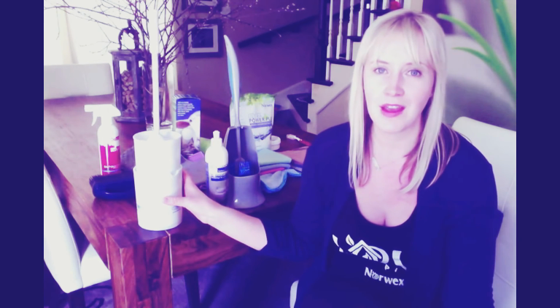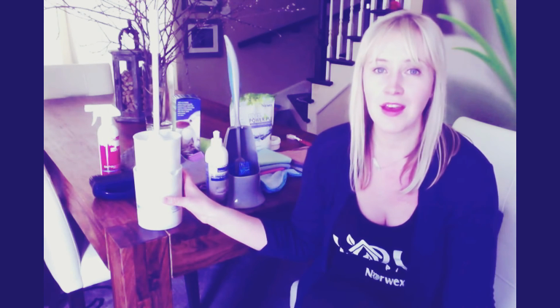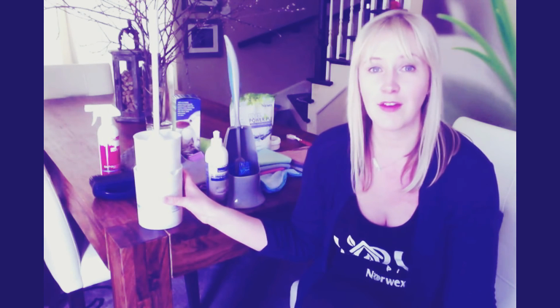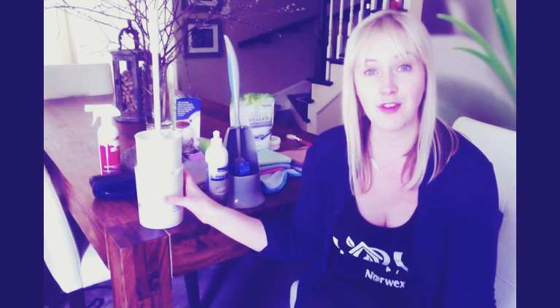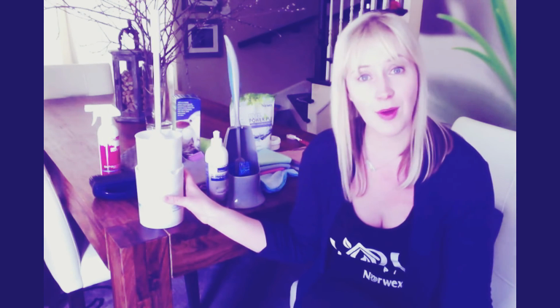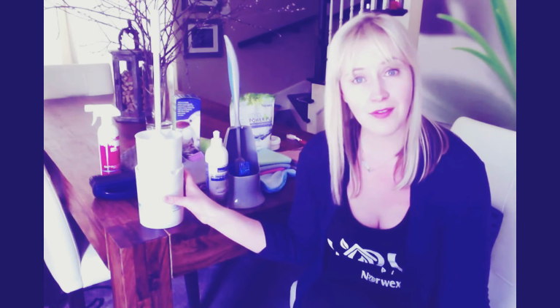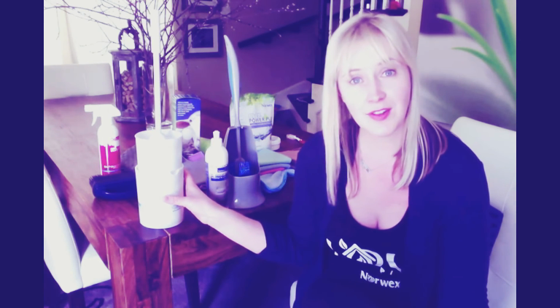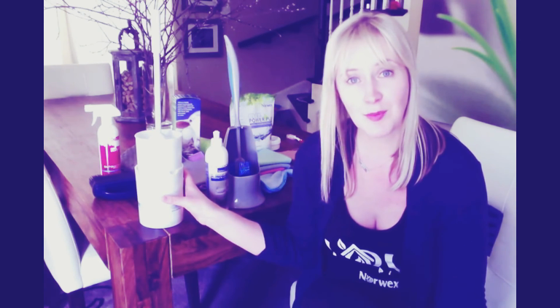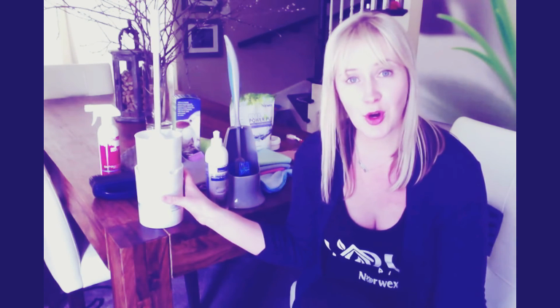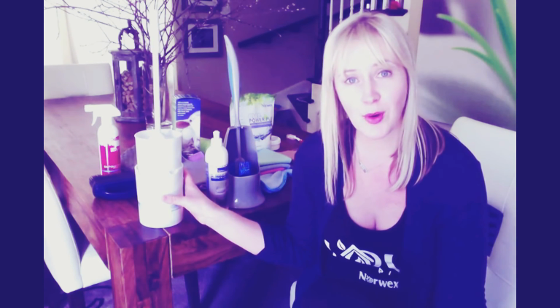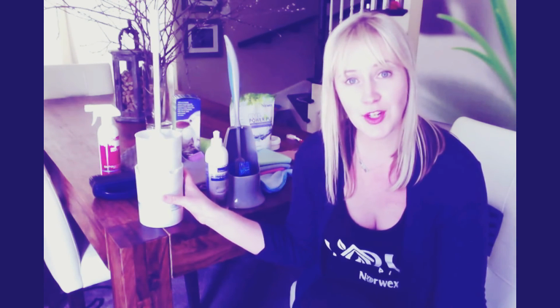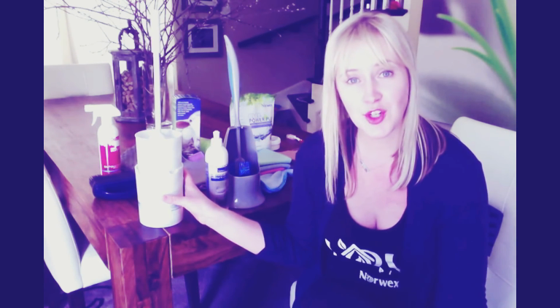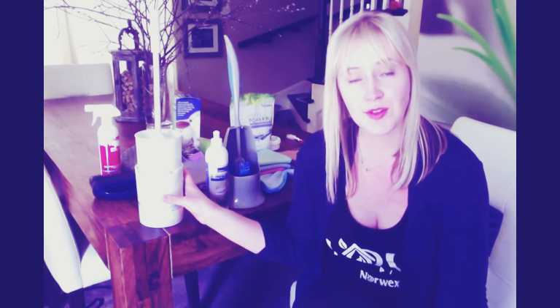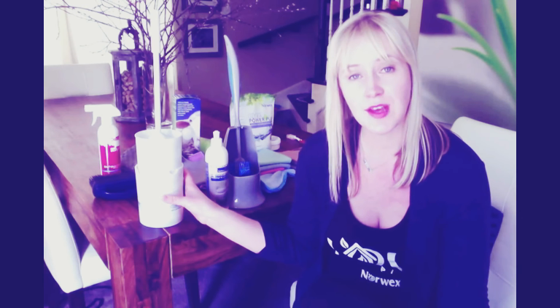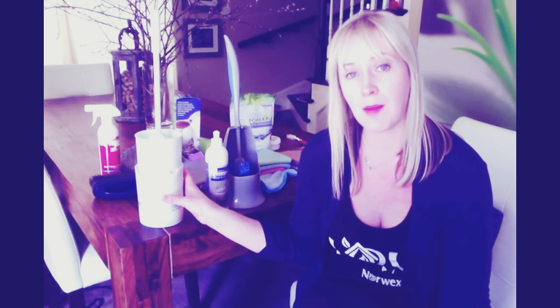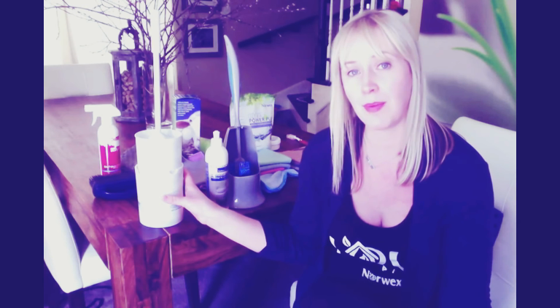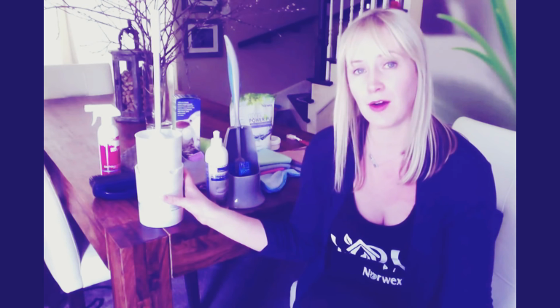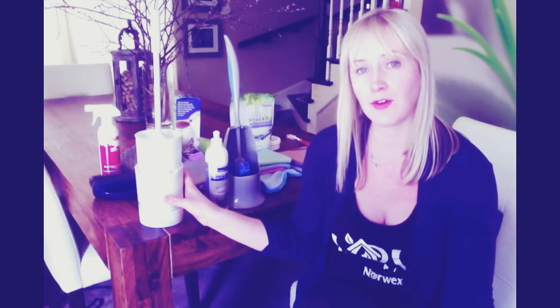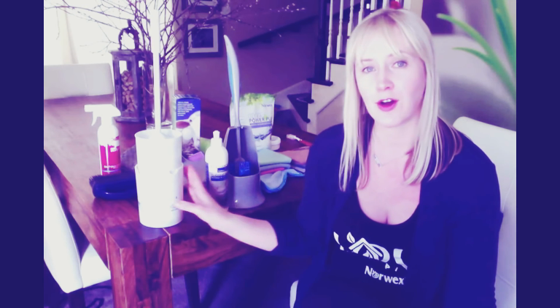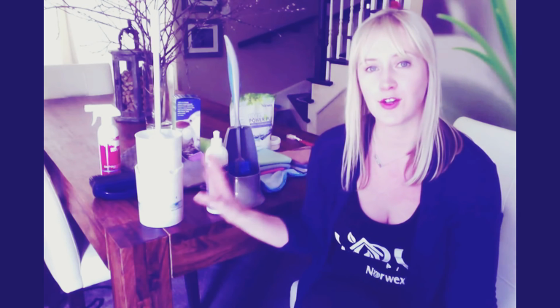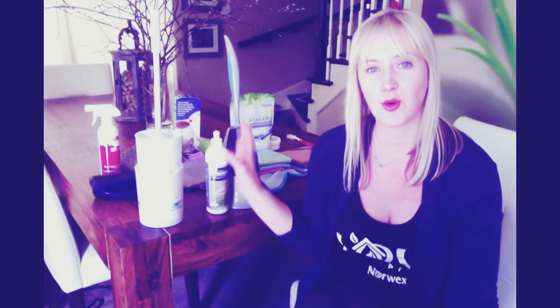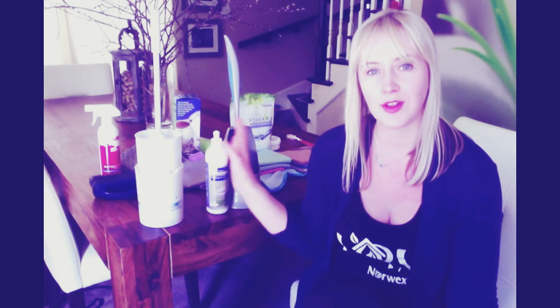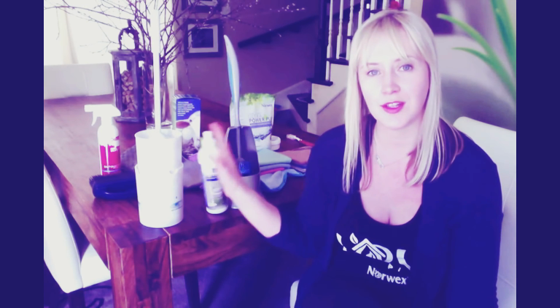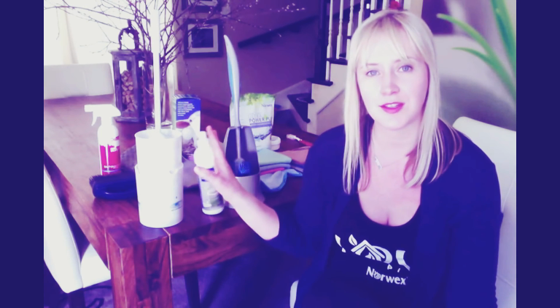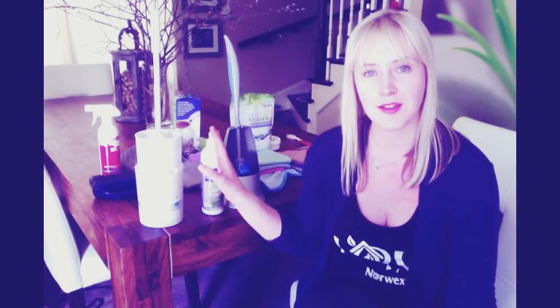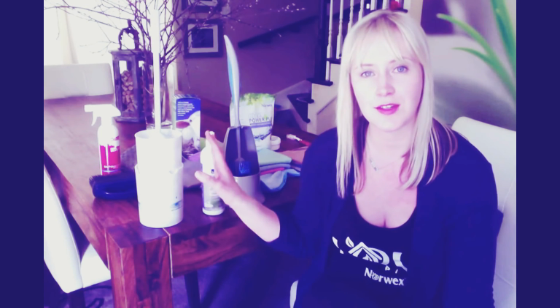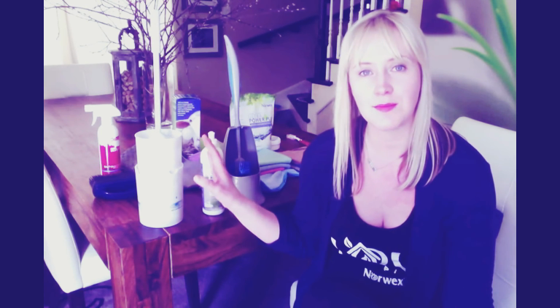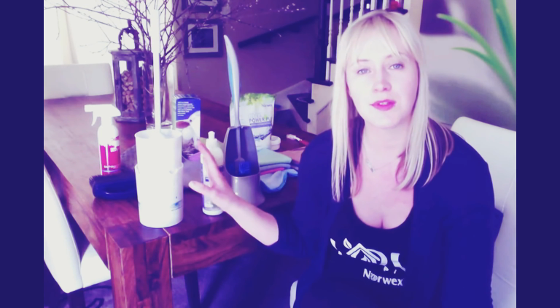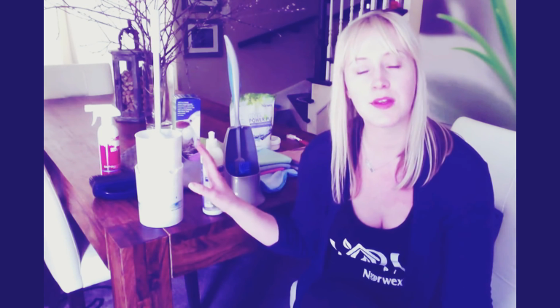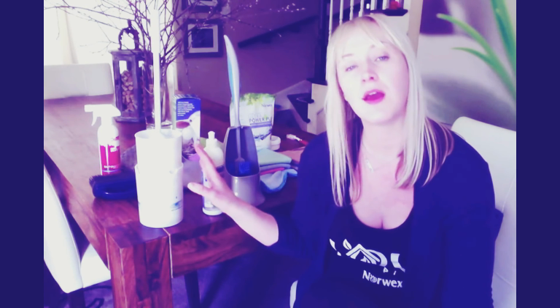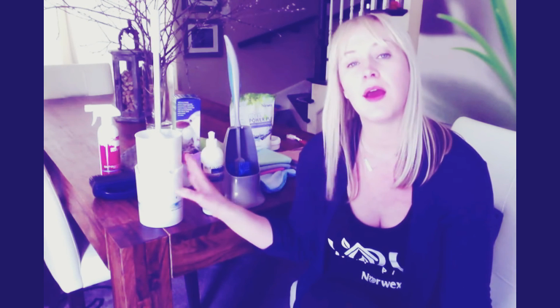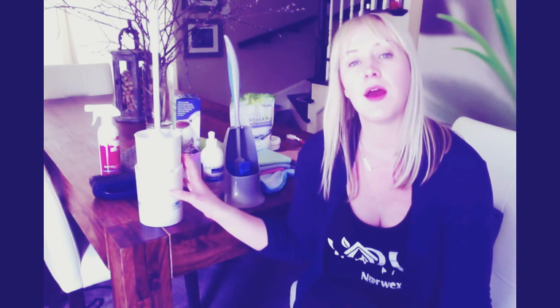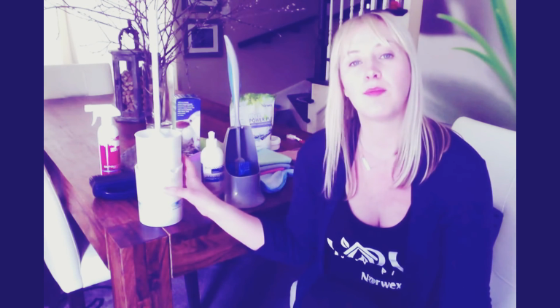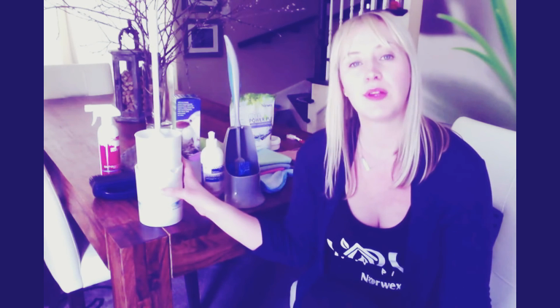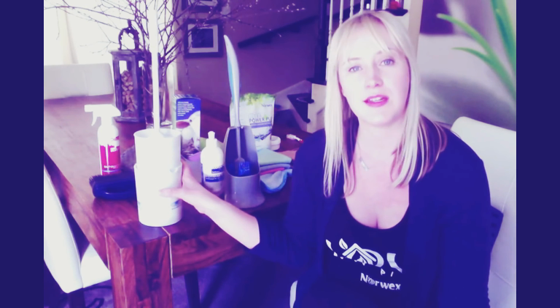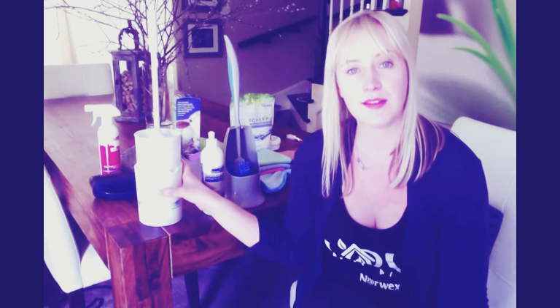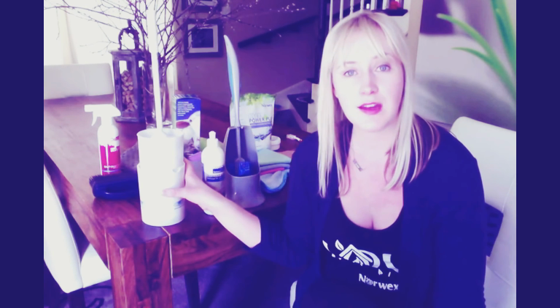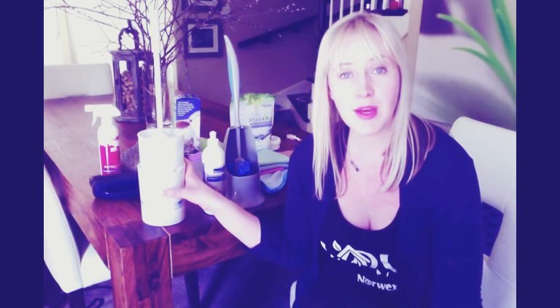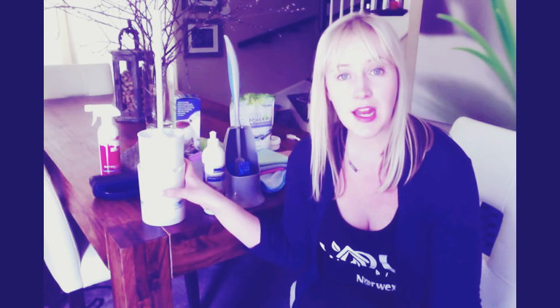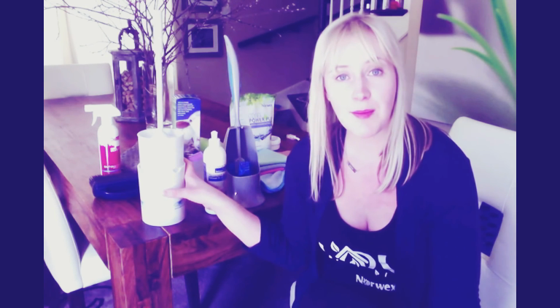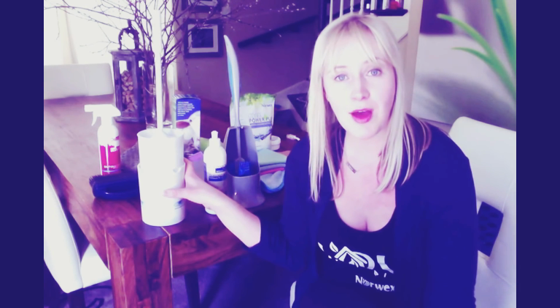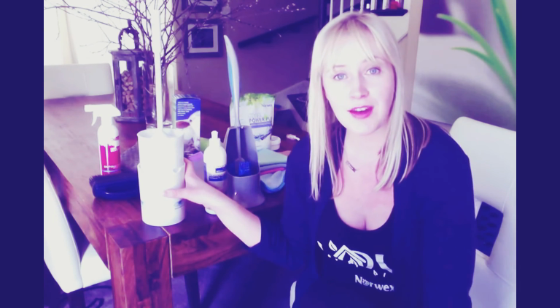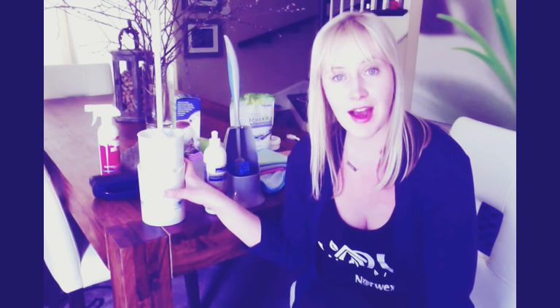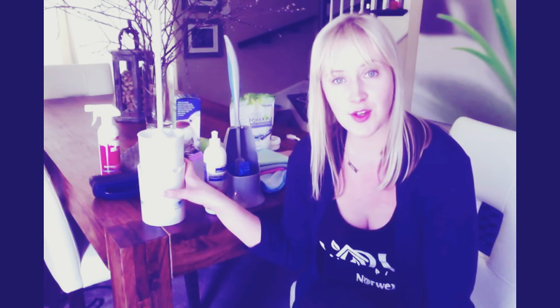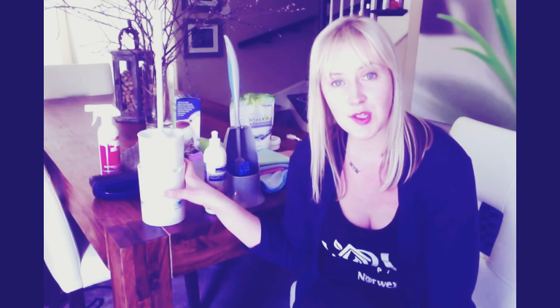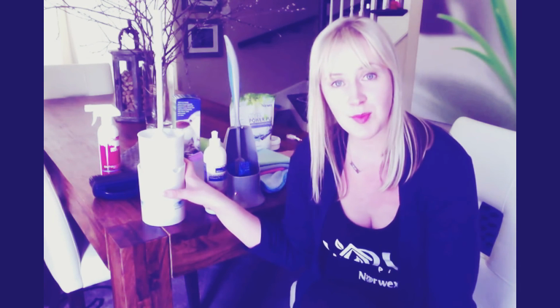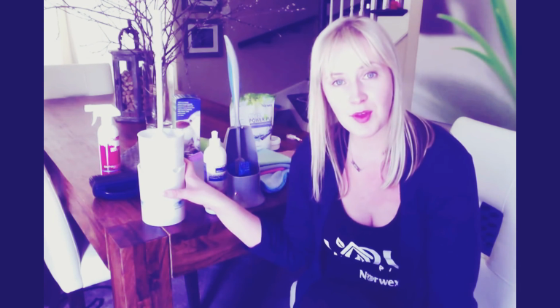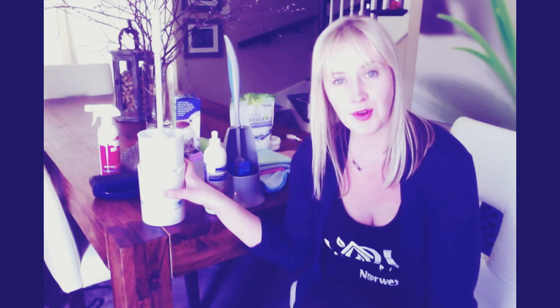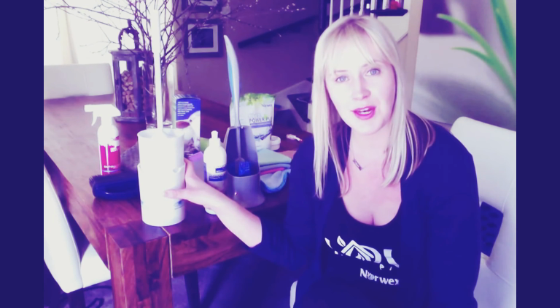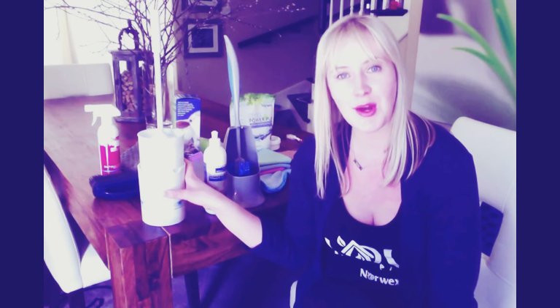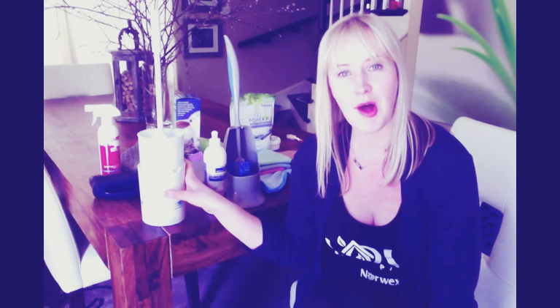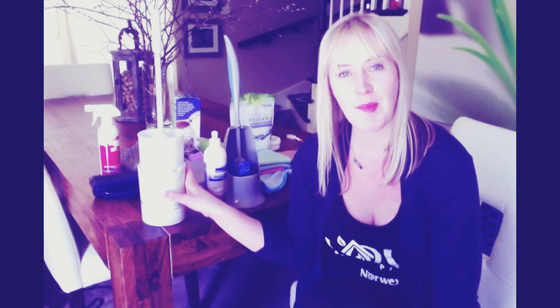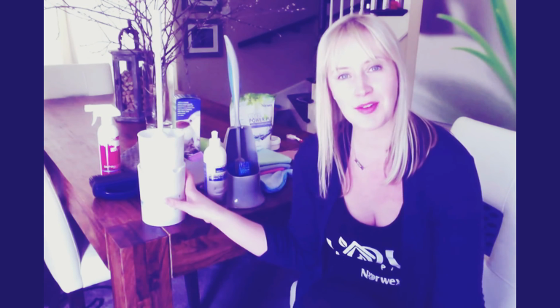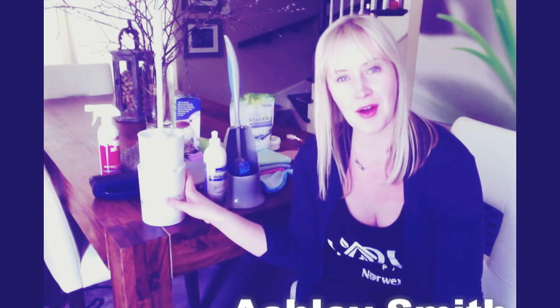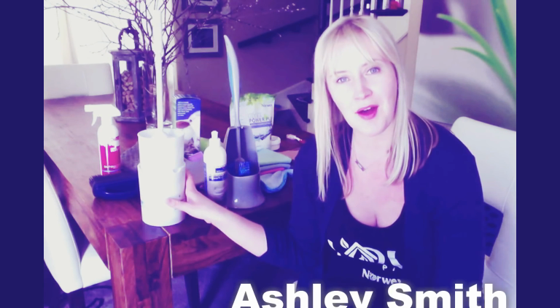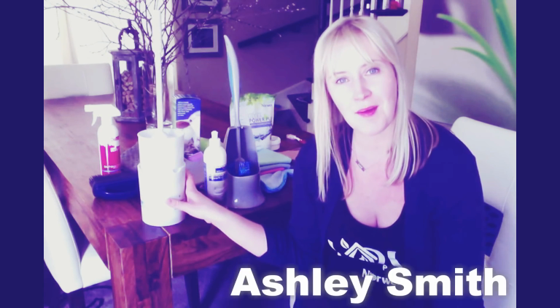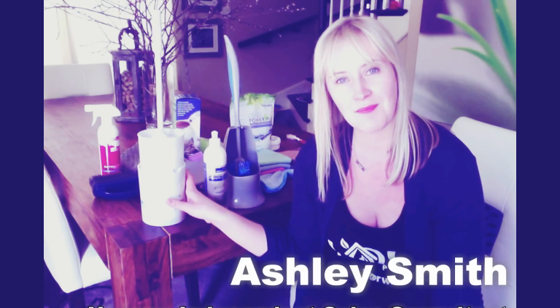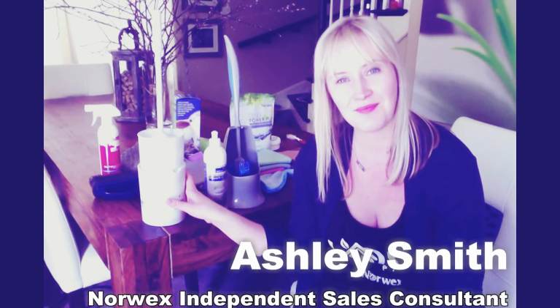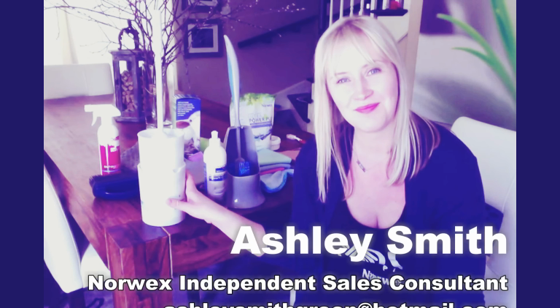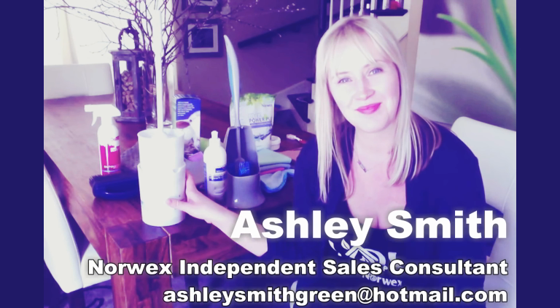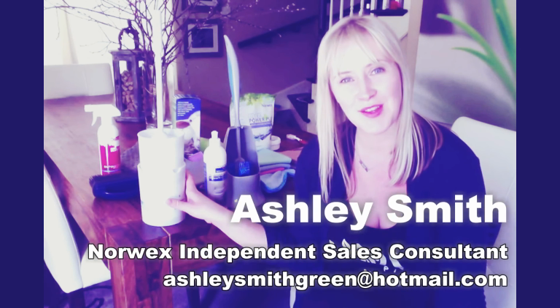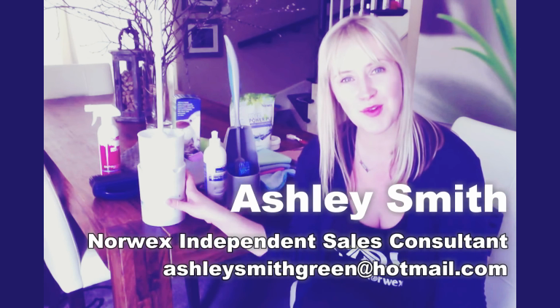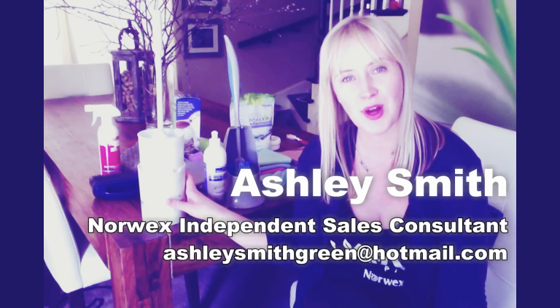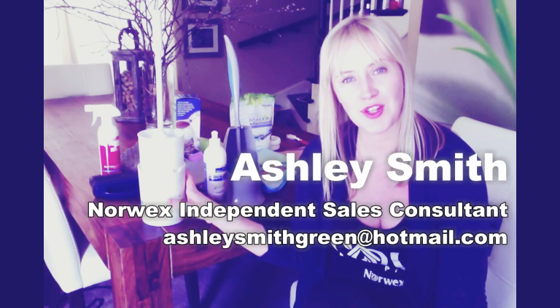If you have any more questions about our toilet systems, please send me an email at ashleysmithgreen@hotmail.com. Thanks for watching.